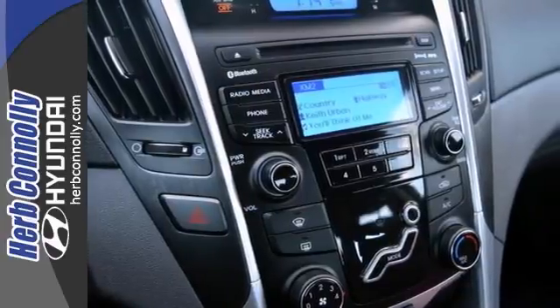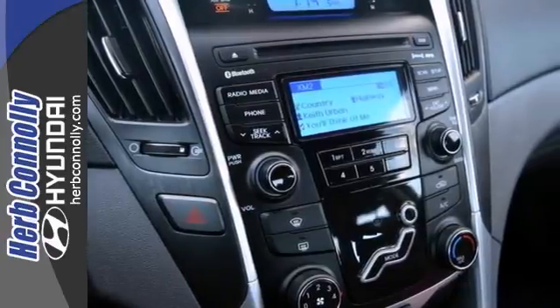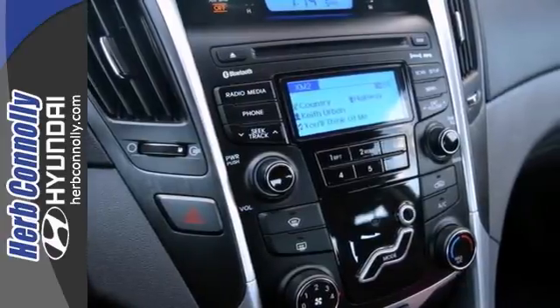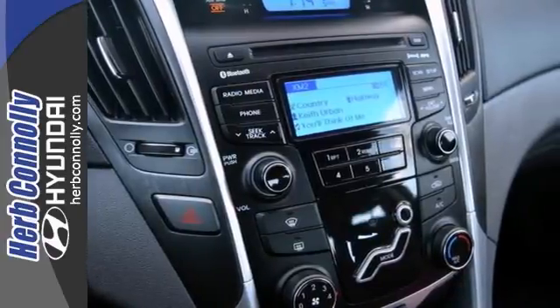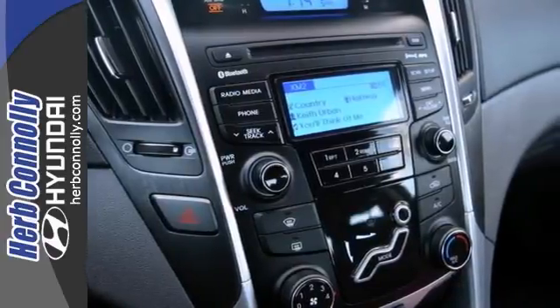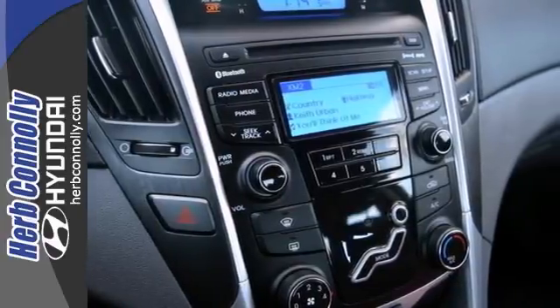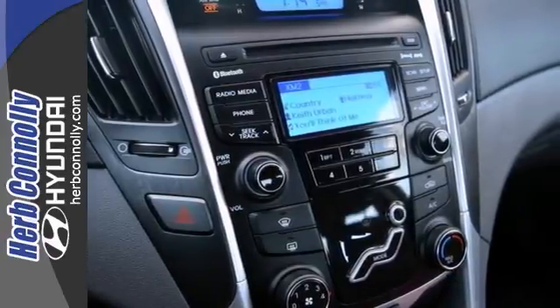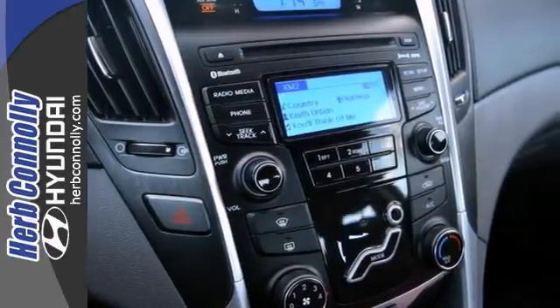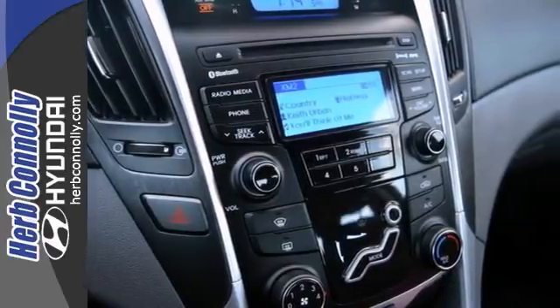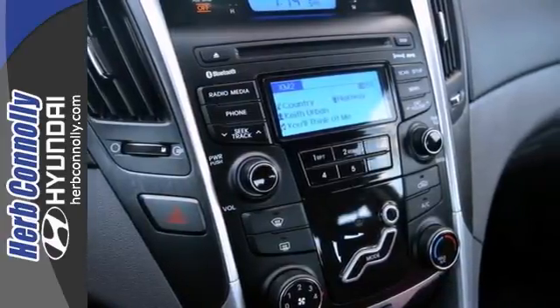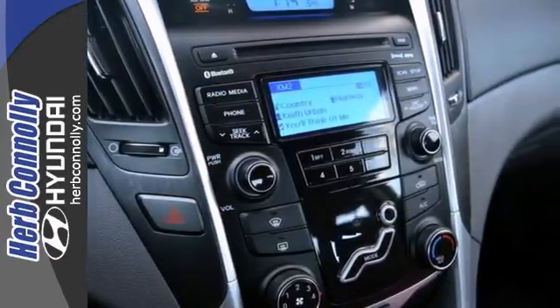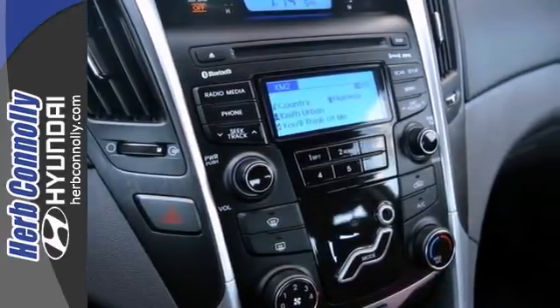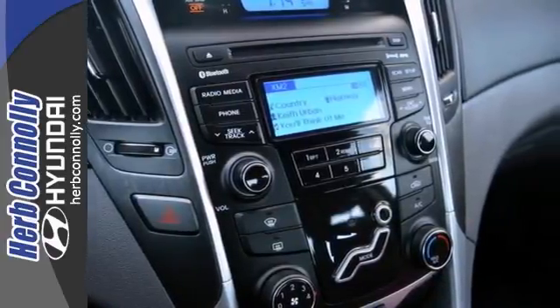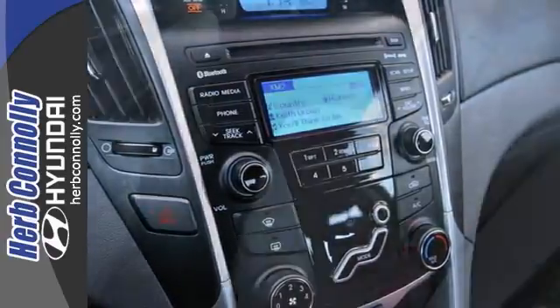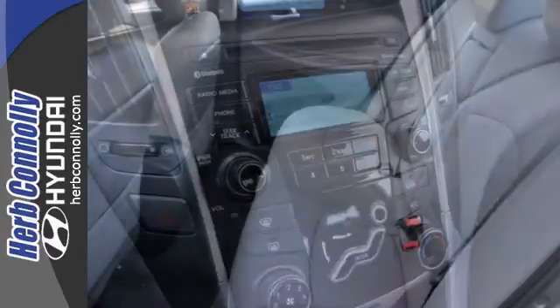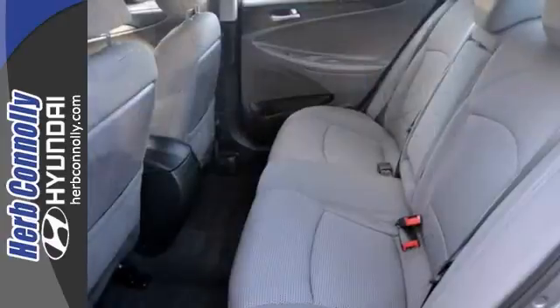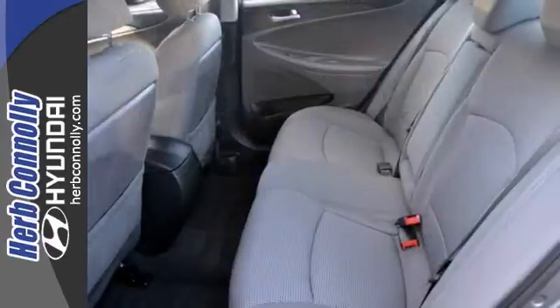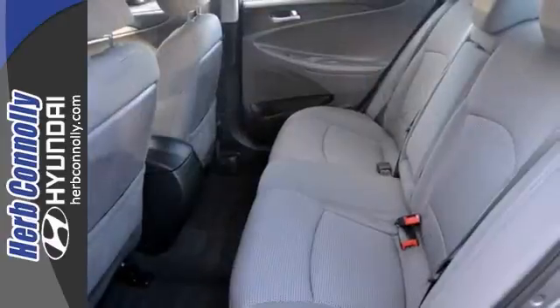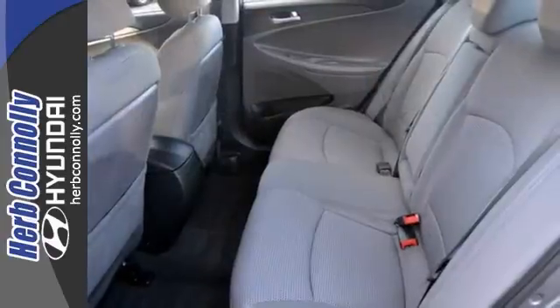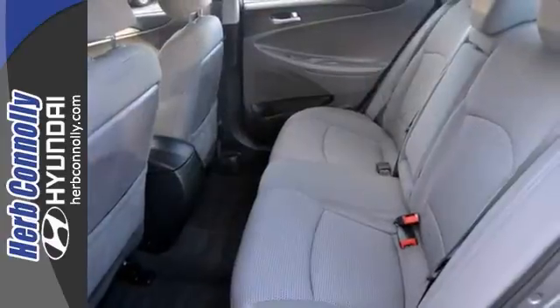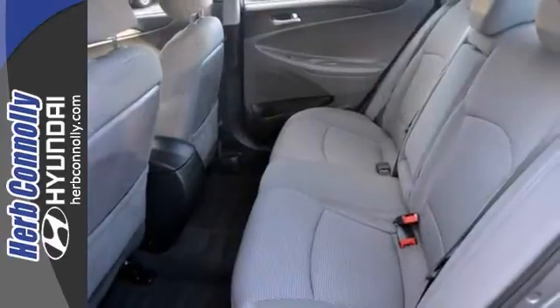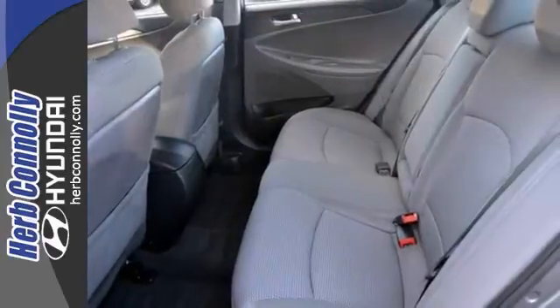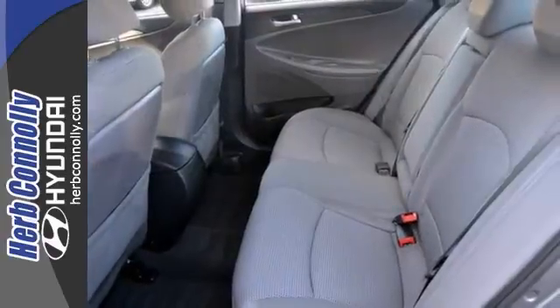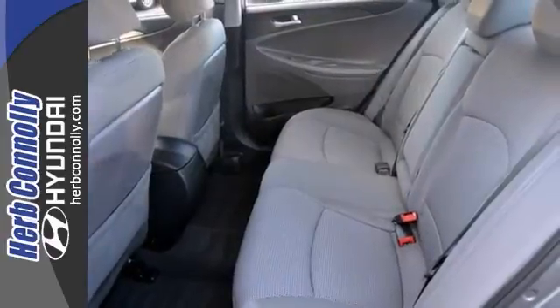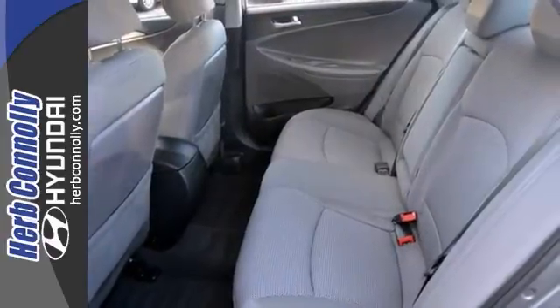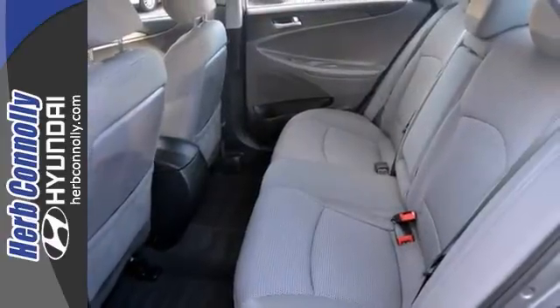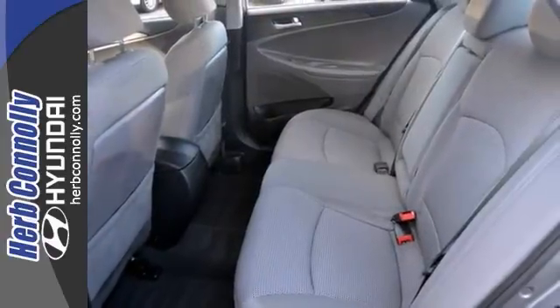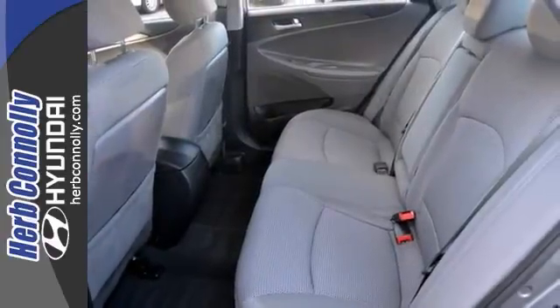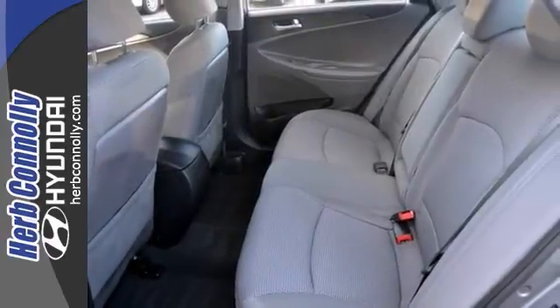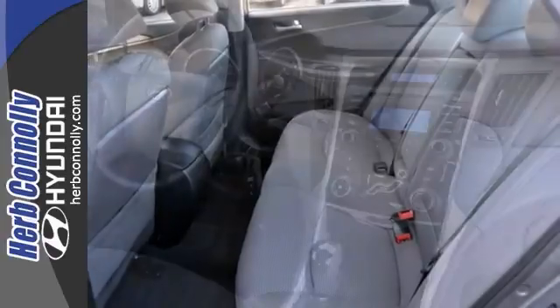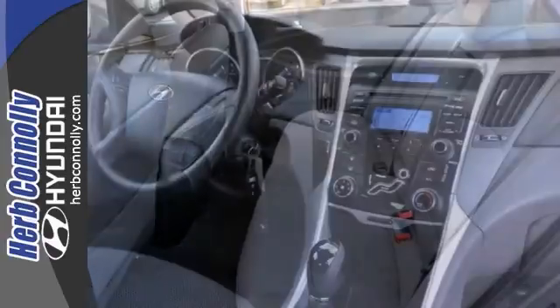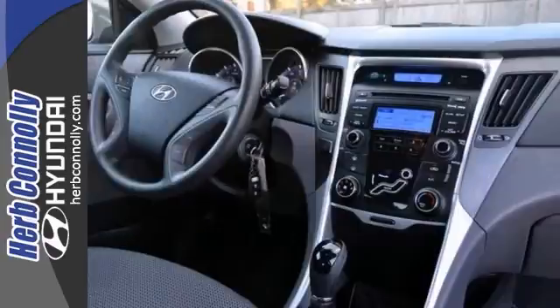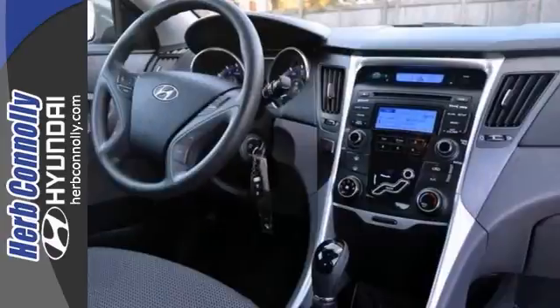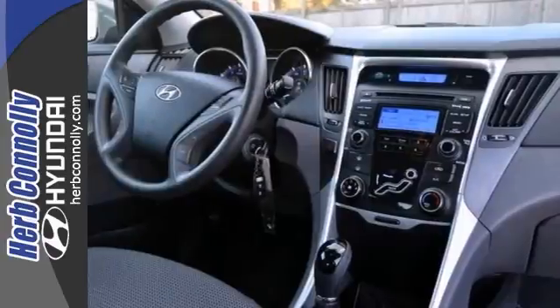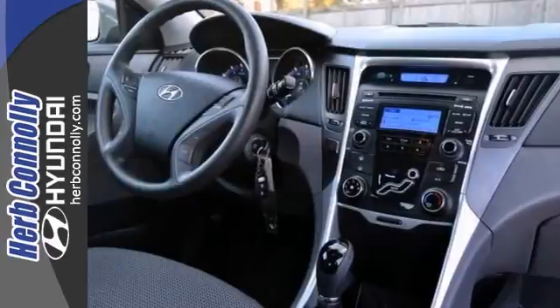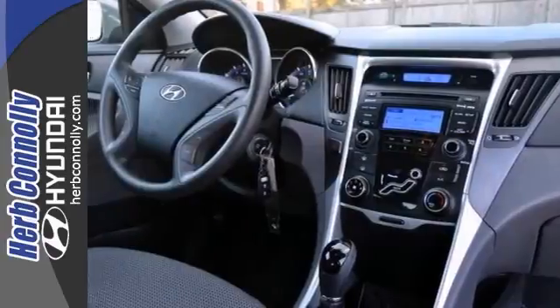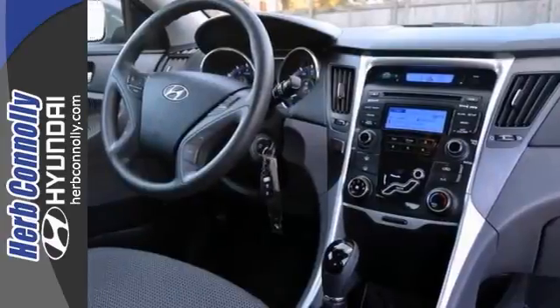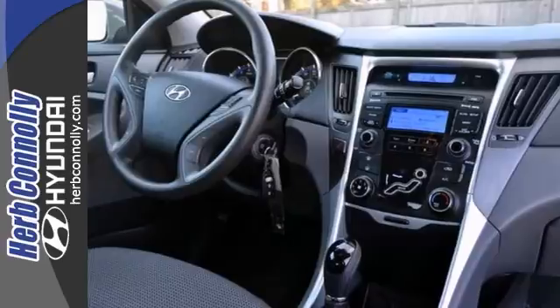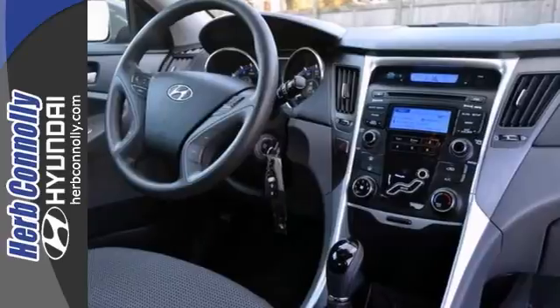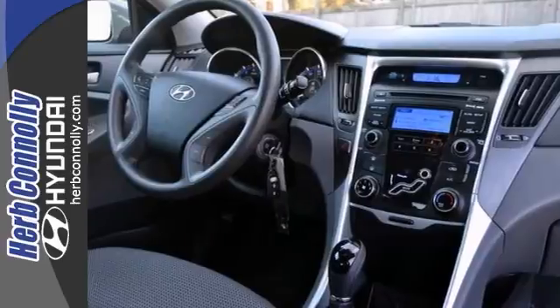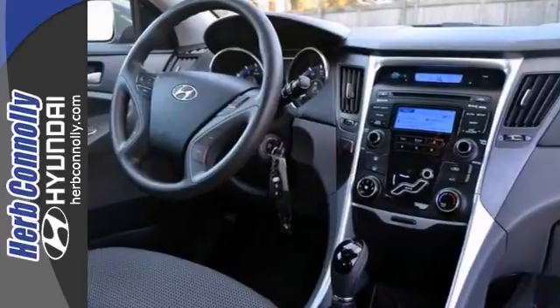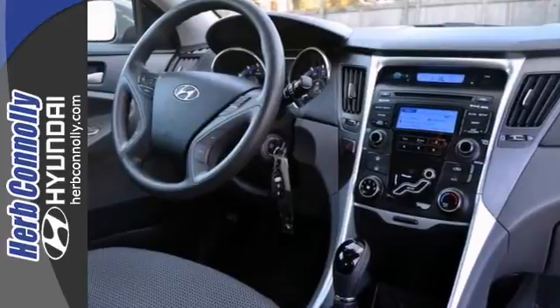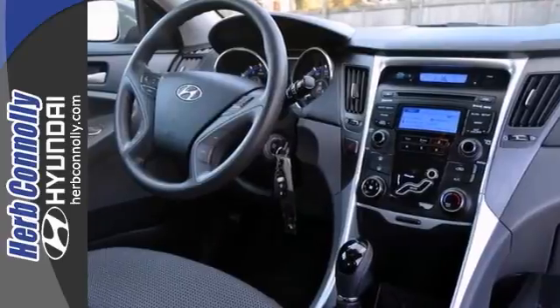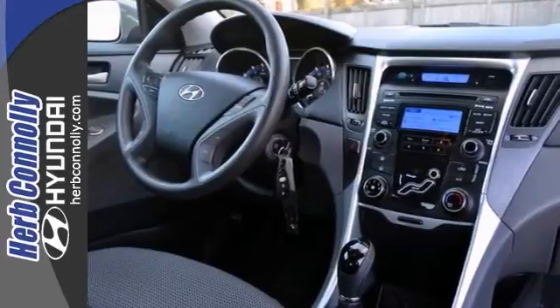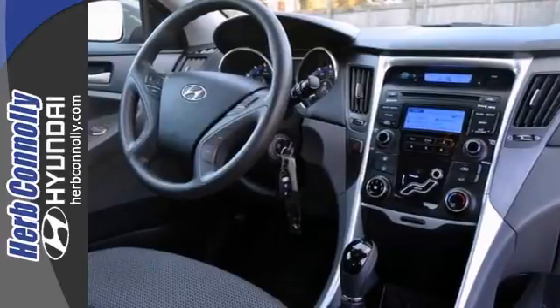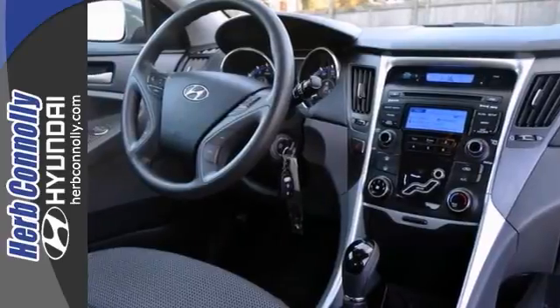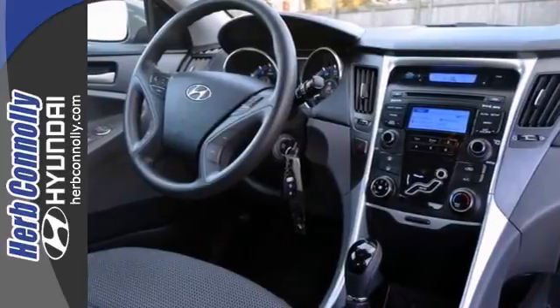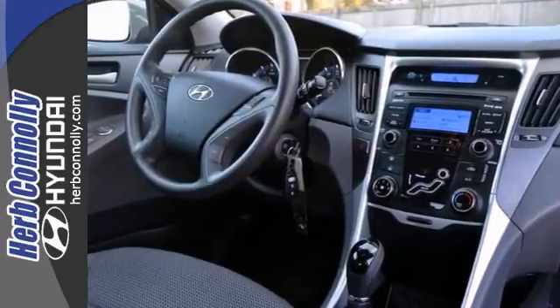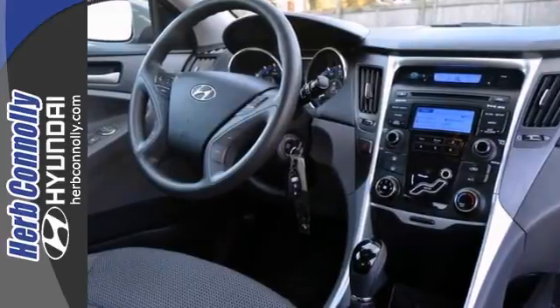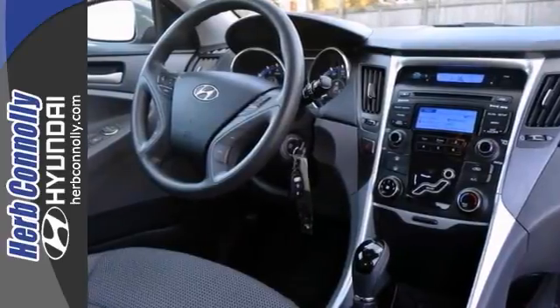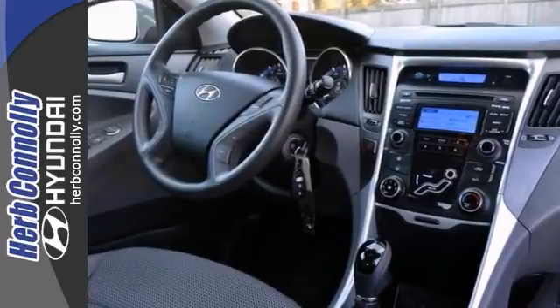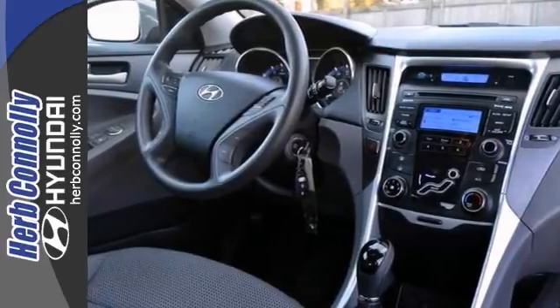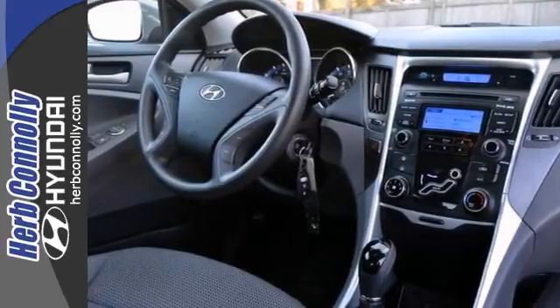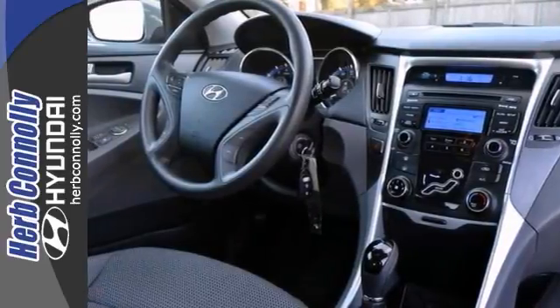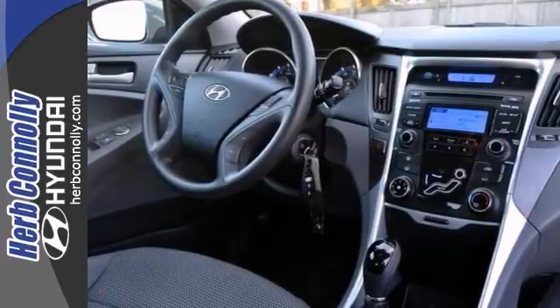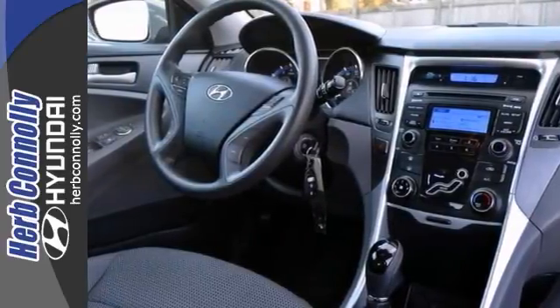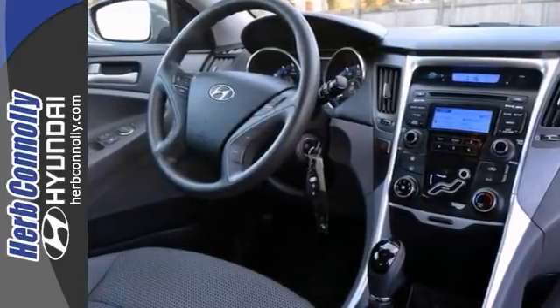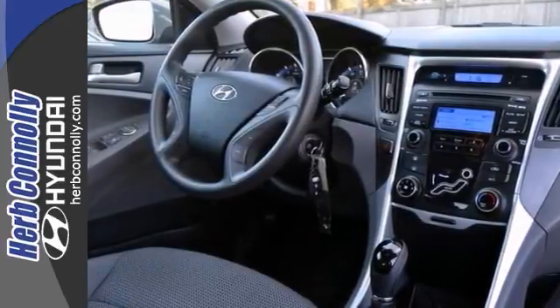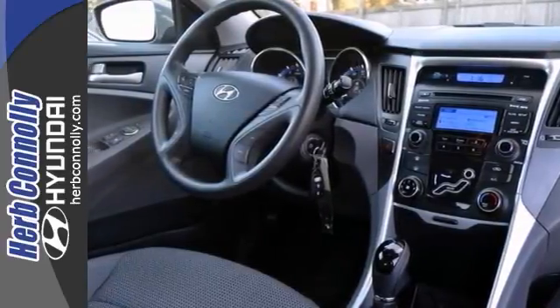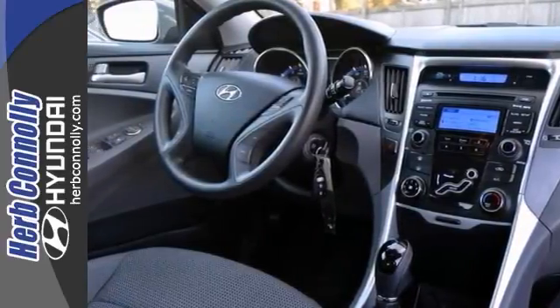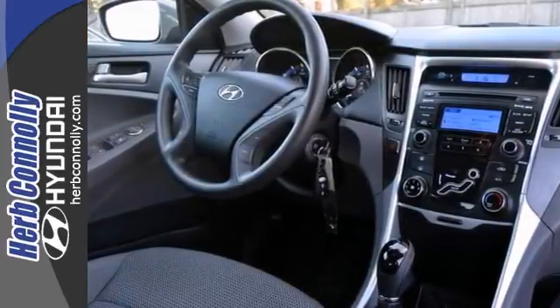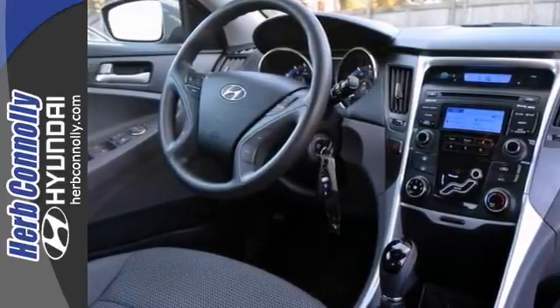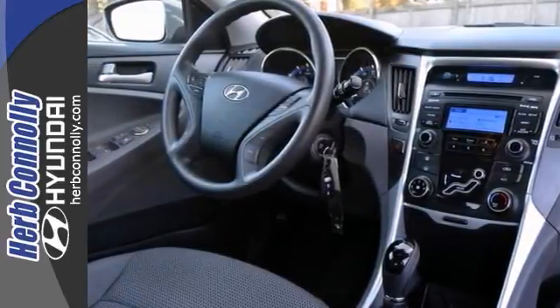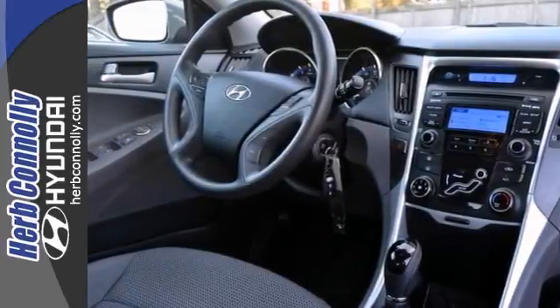Hyundai engineers have come a long way to design such a nice vehicle that gets such good fuel mileage. Come on in and see it today and take it for a test drive.